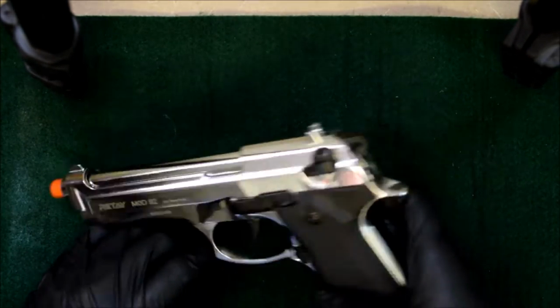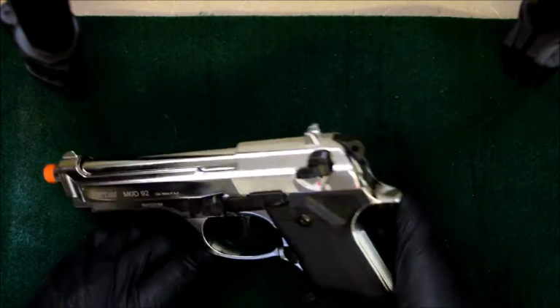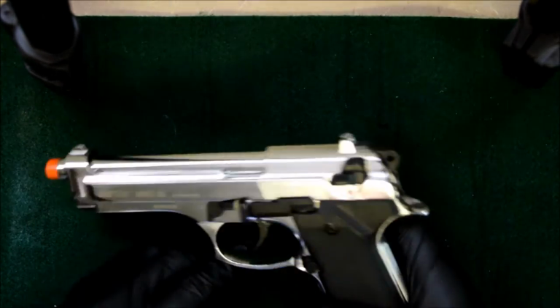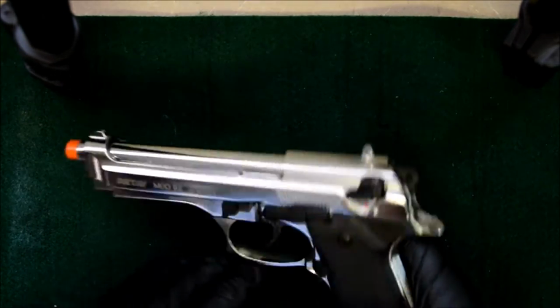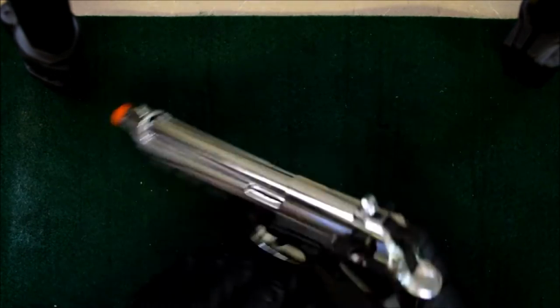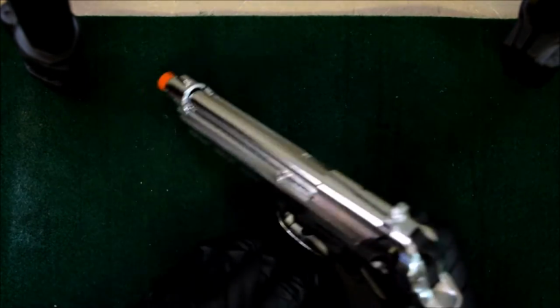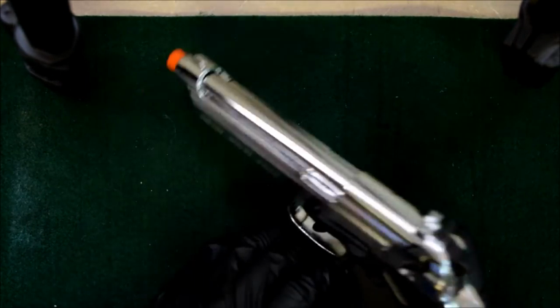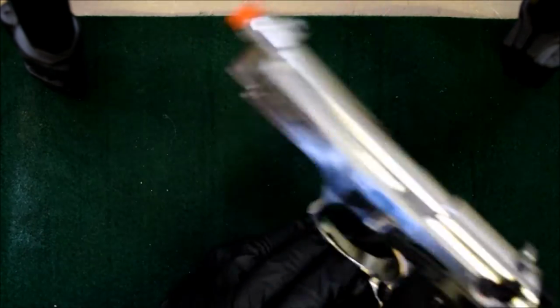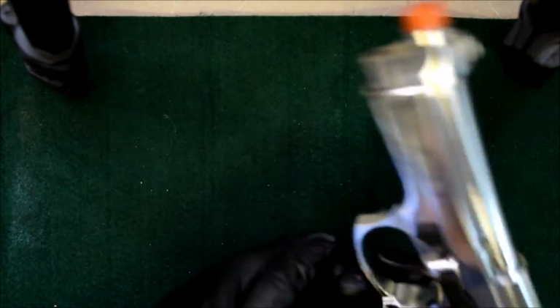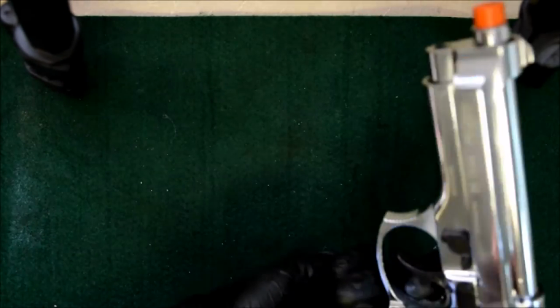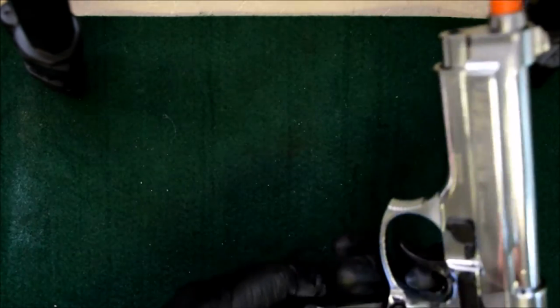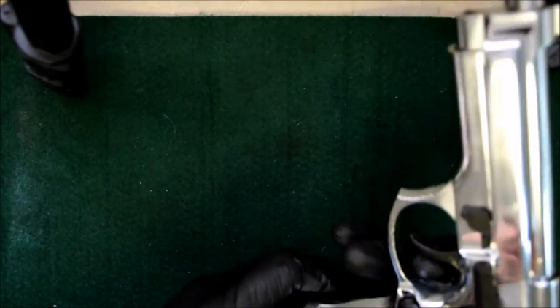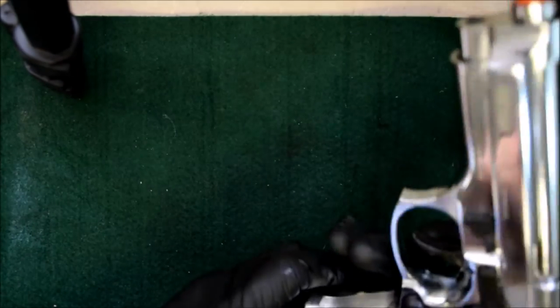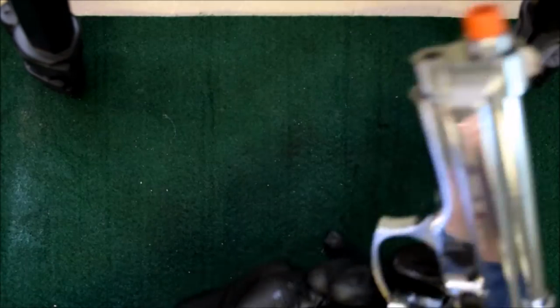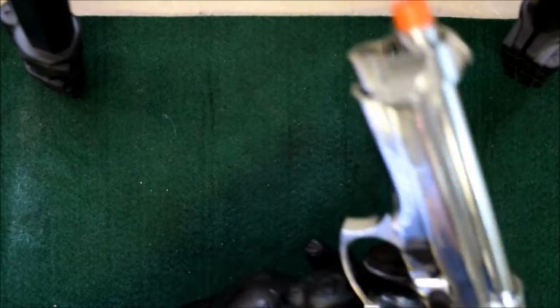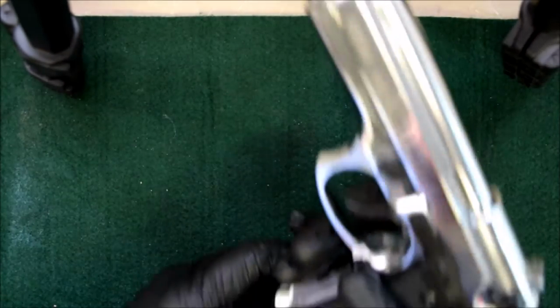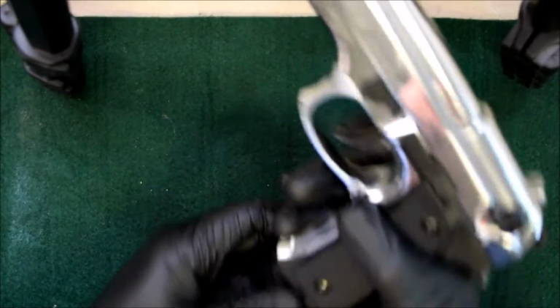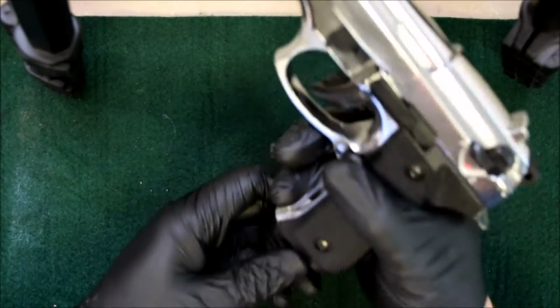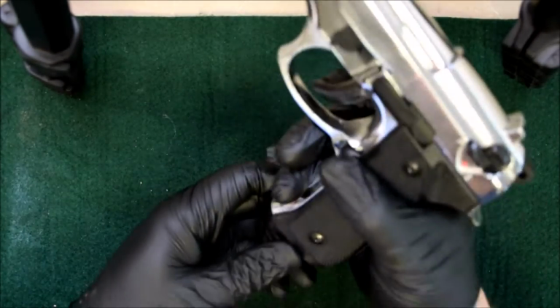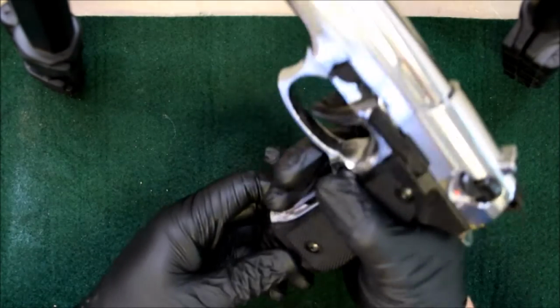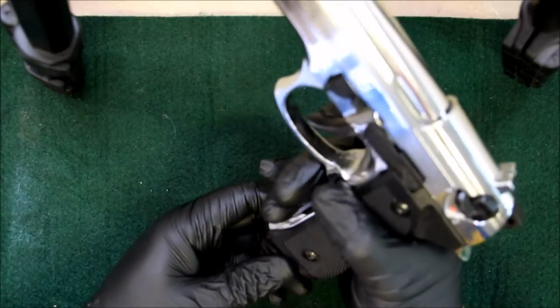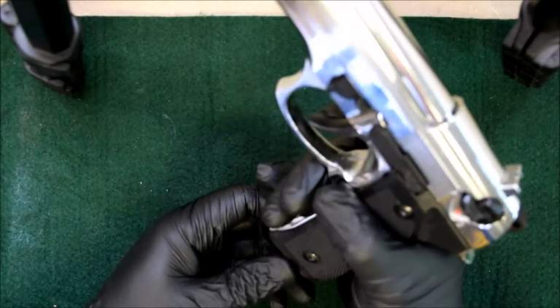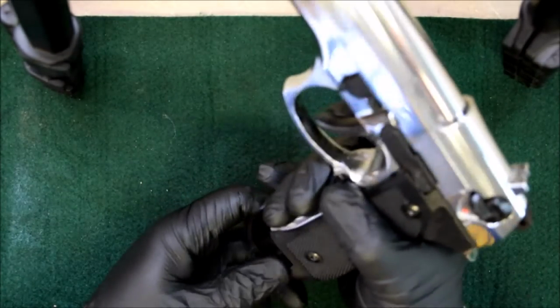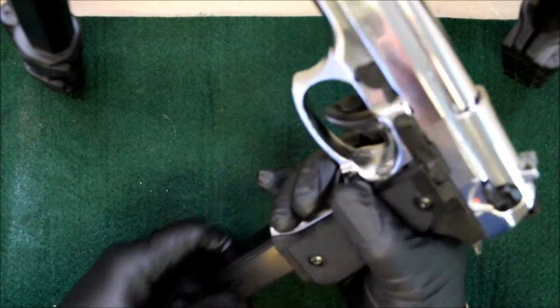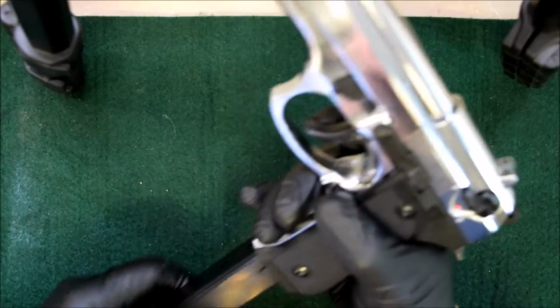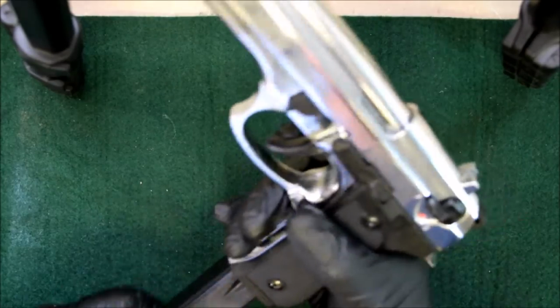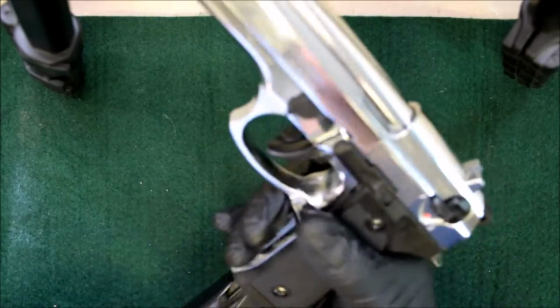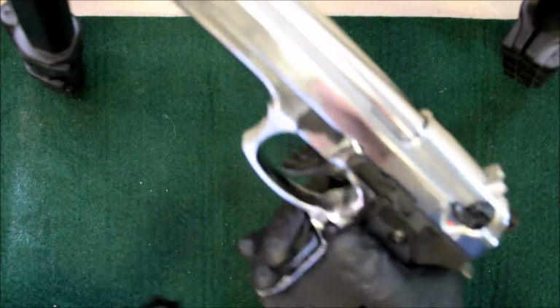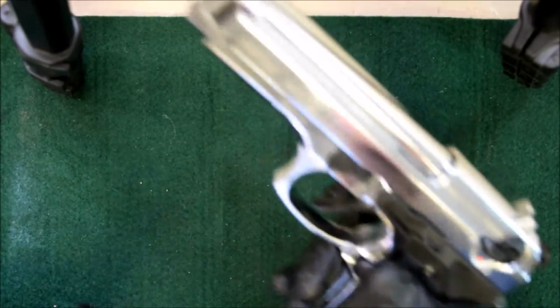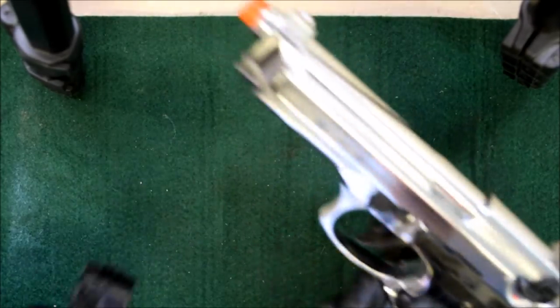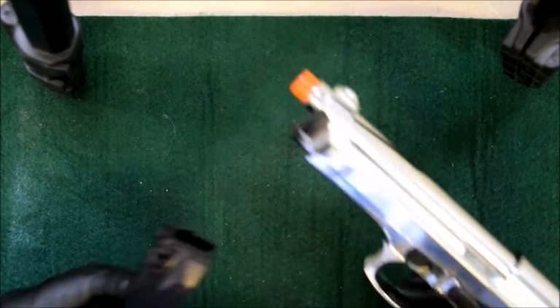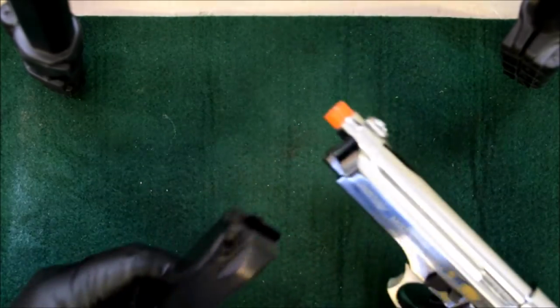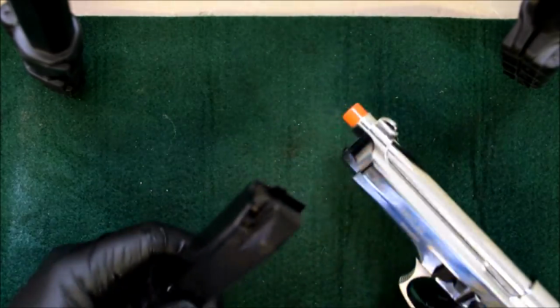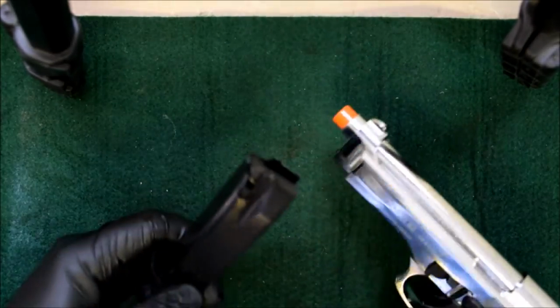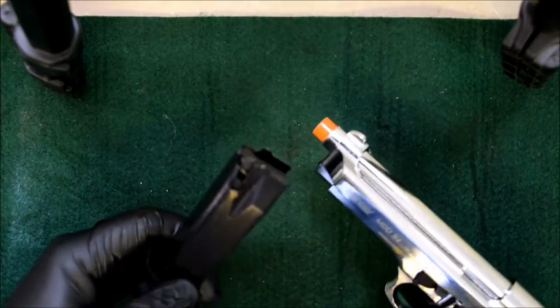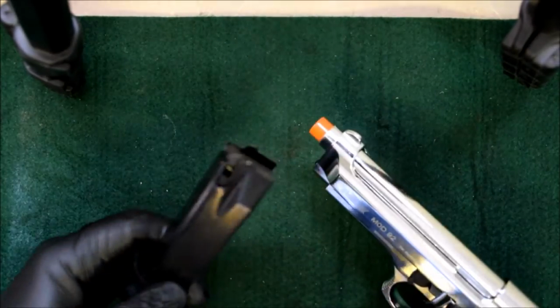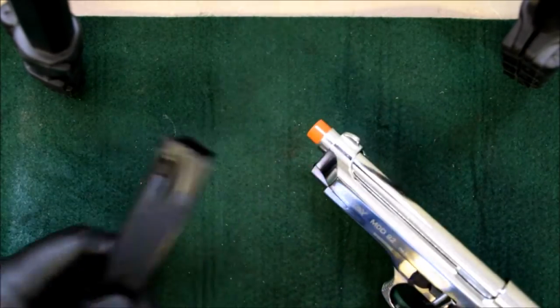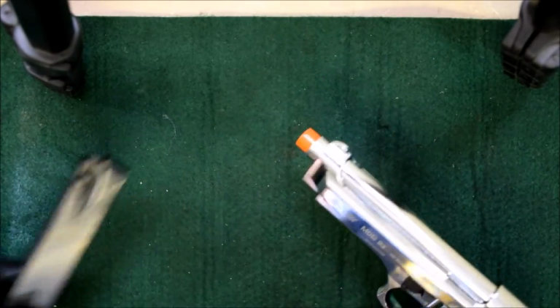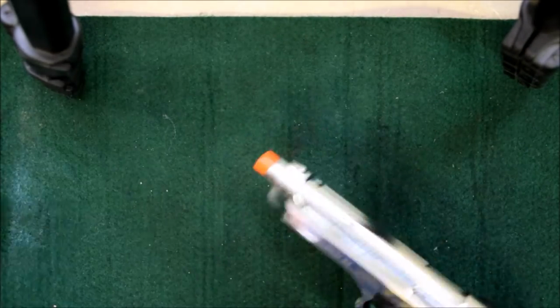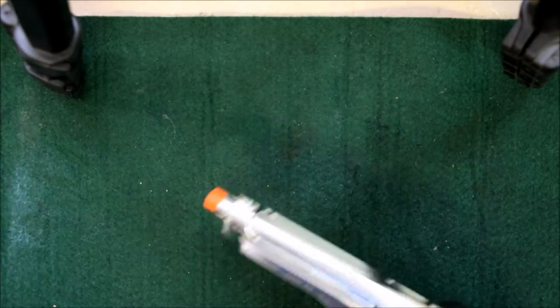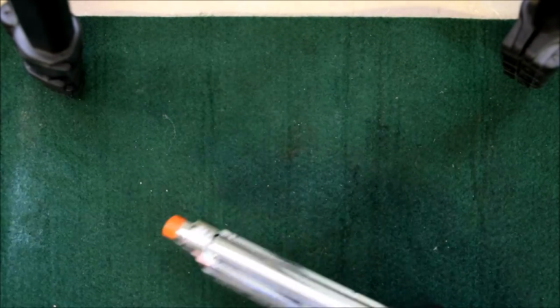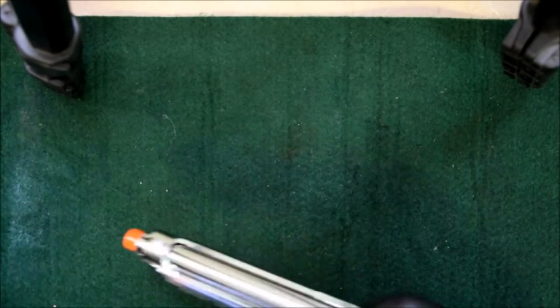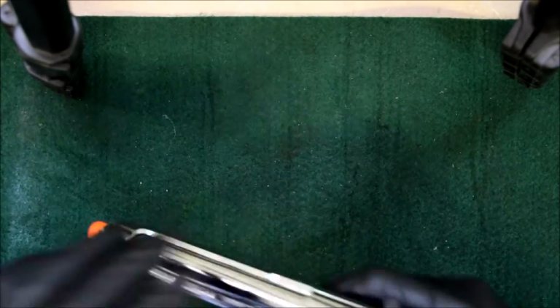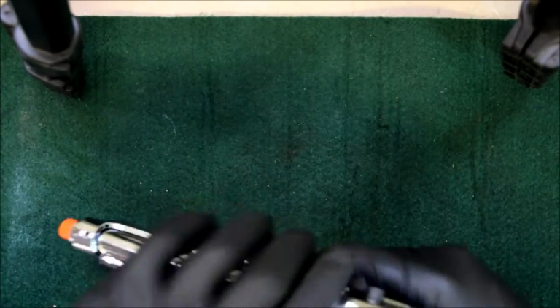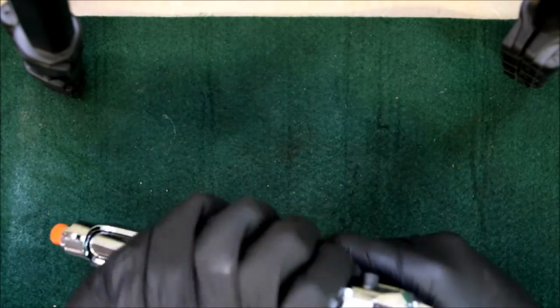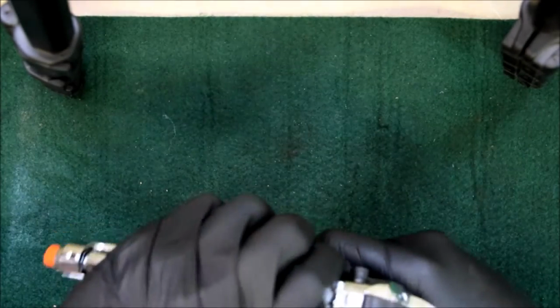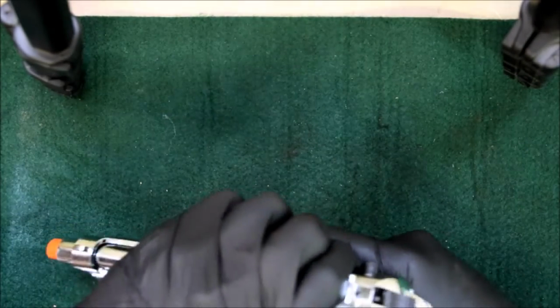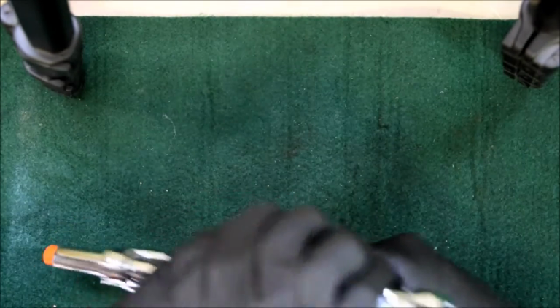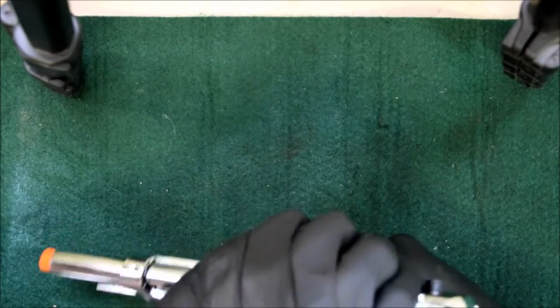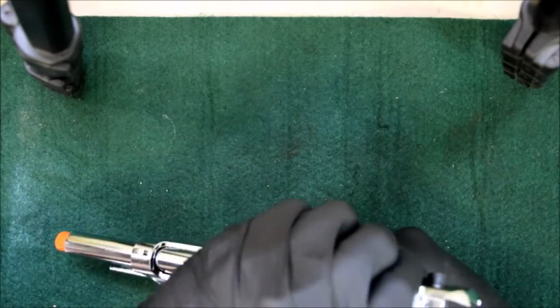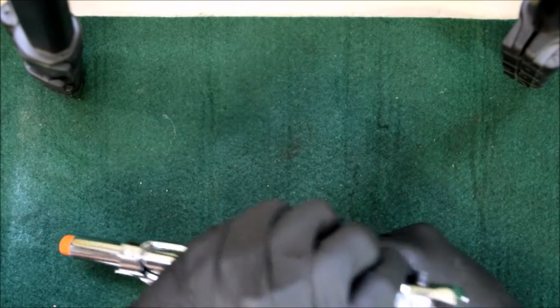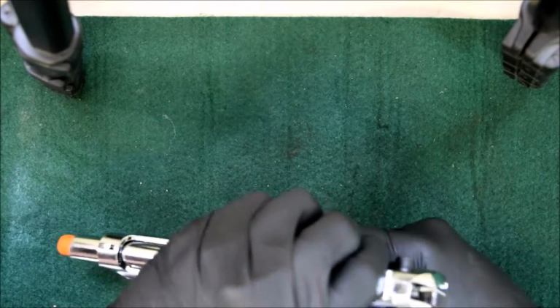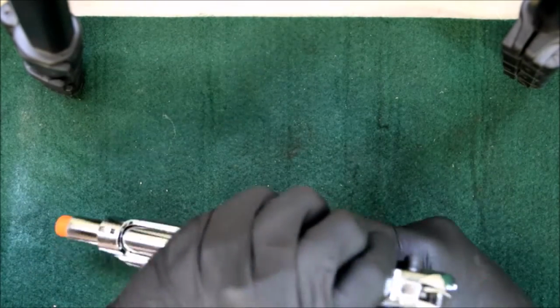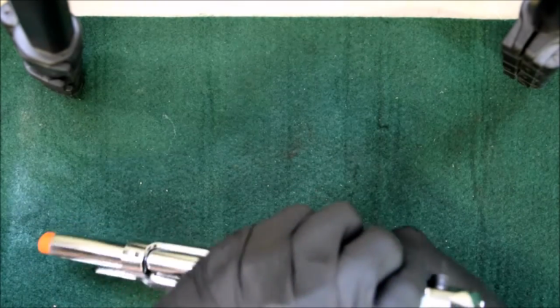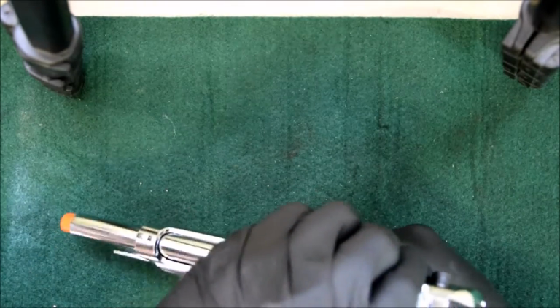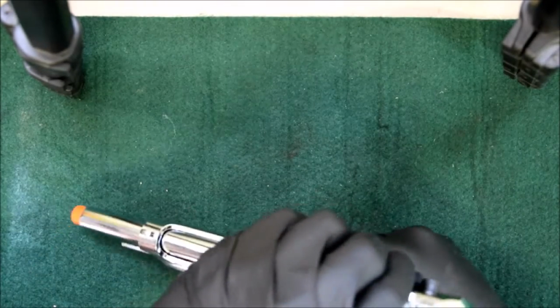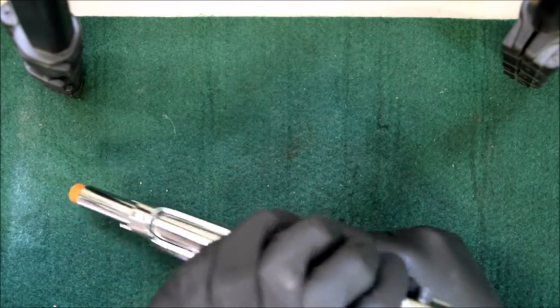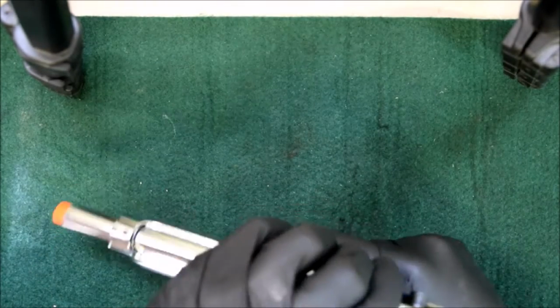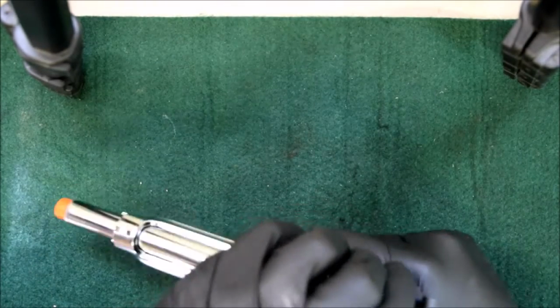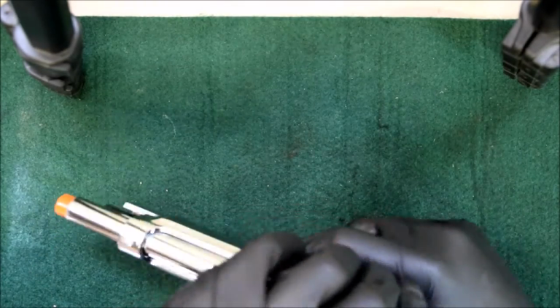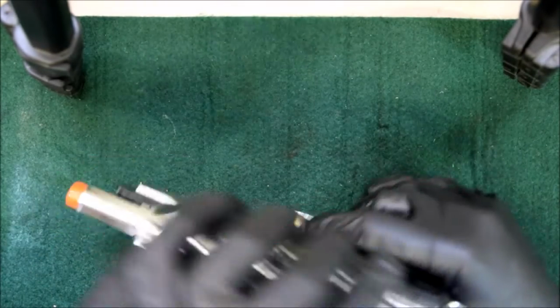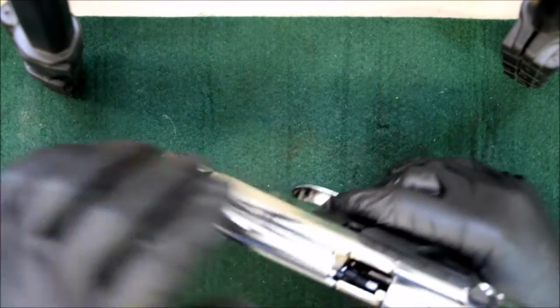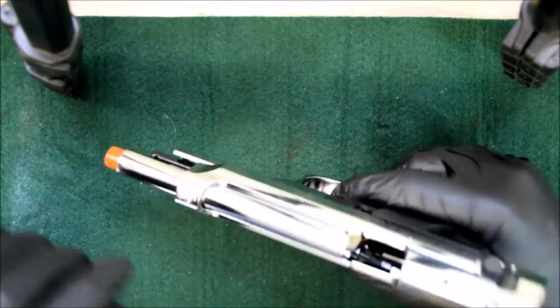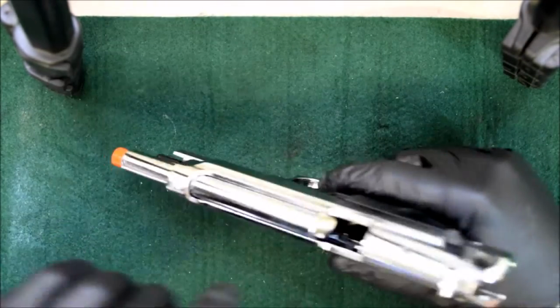The first step you want to do is remove your magazine and make sure there is nothing in it. Check the chamber, make sure there is nothing in it.